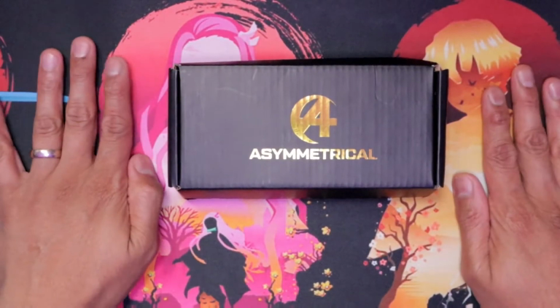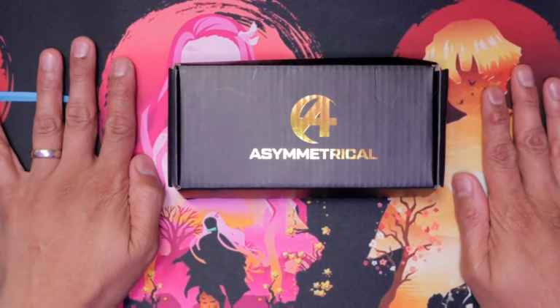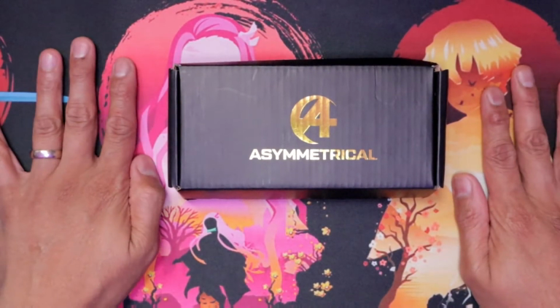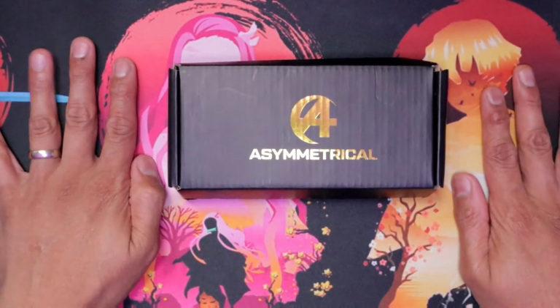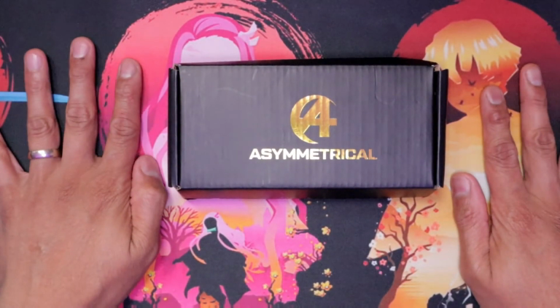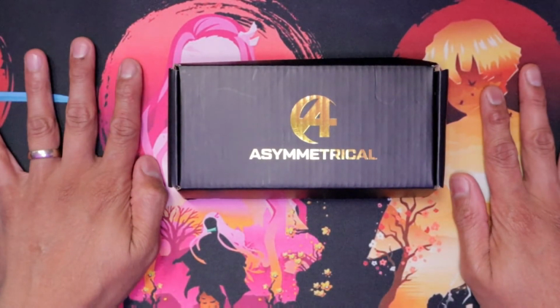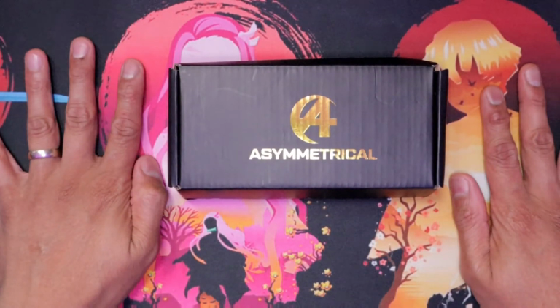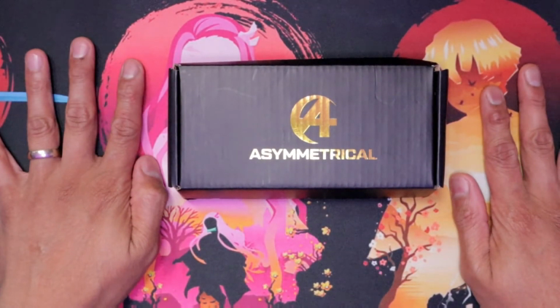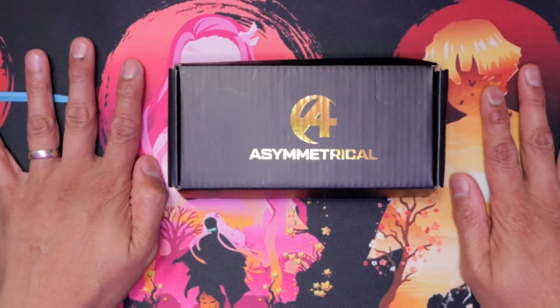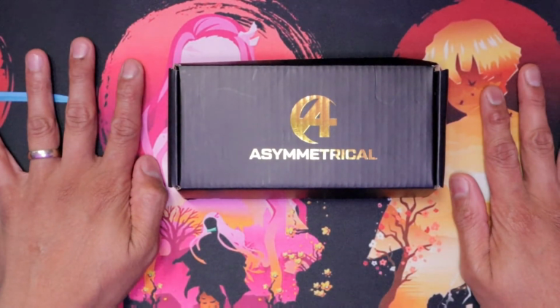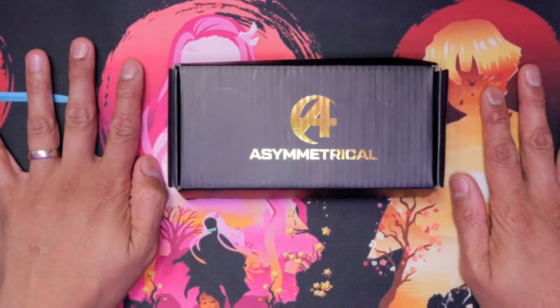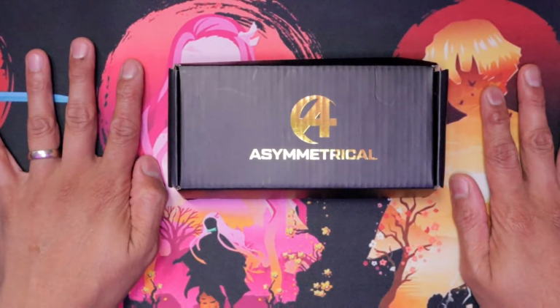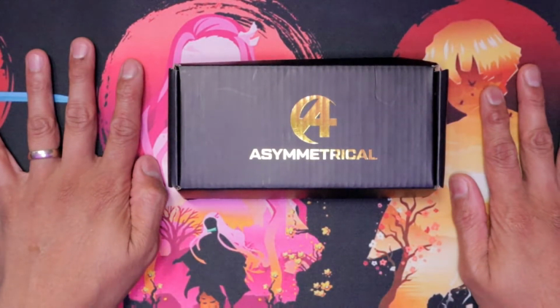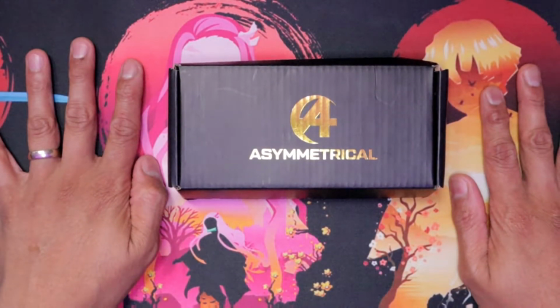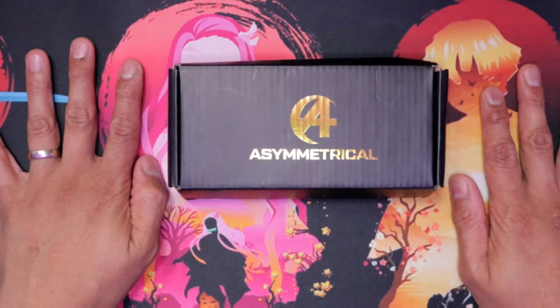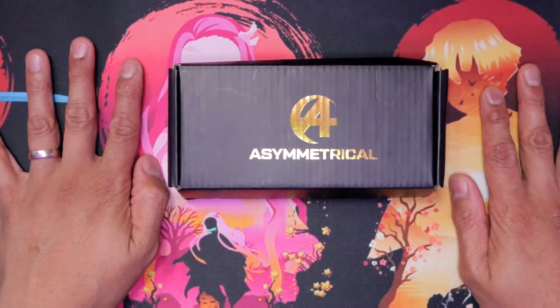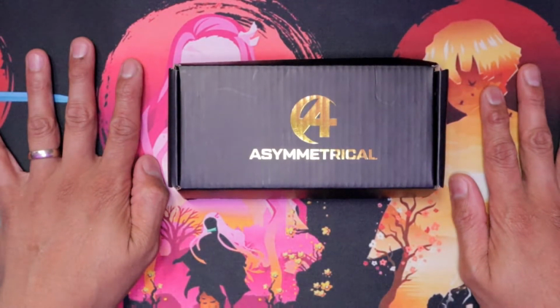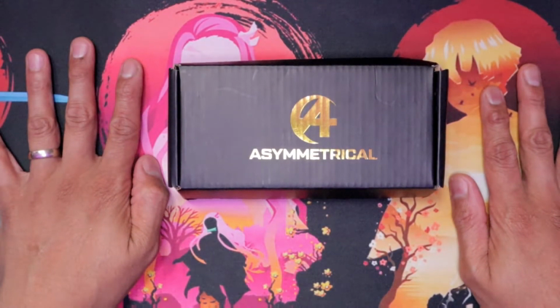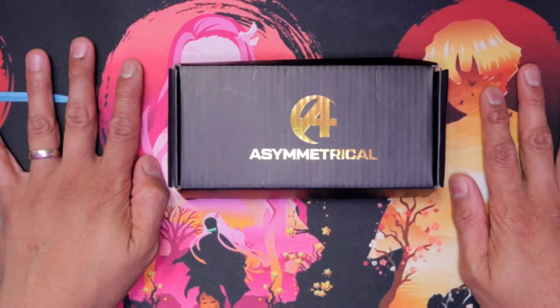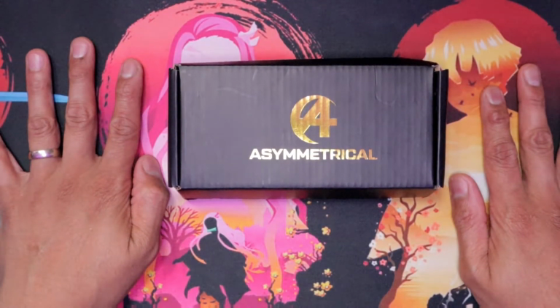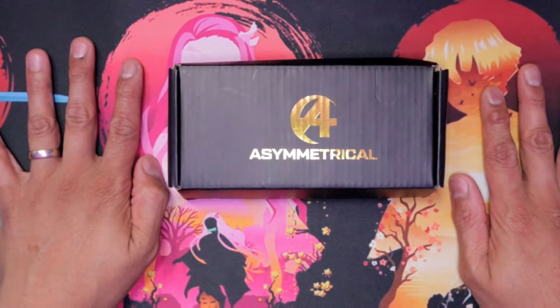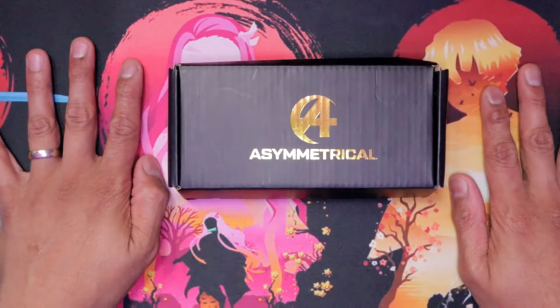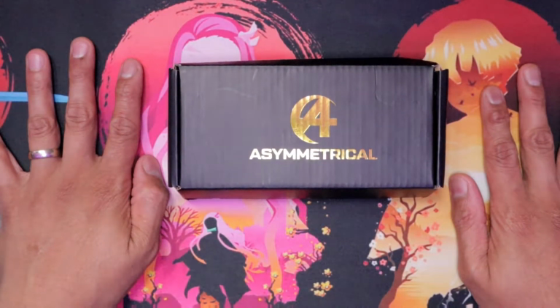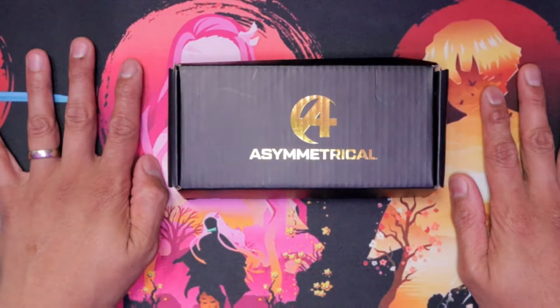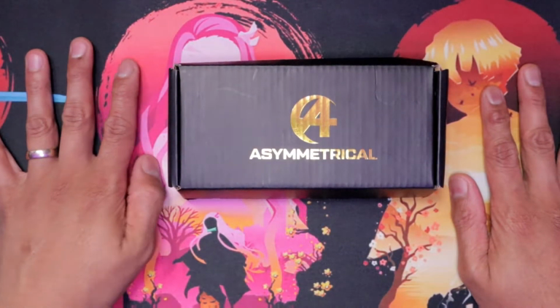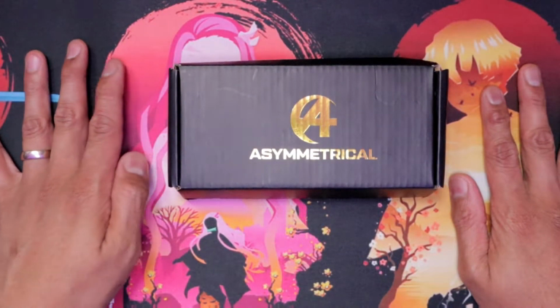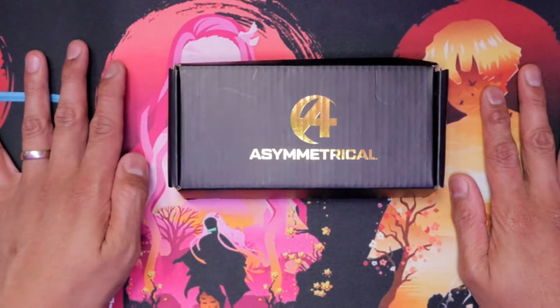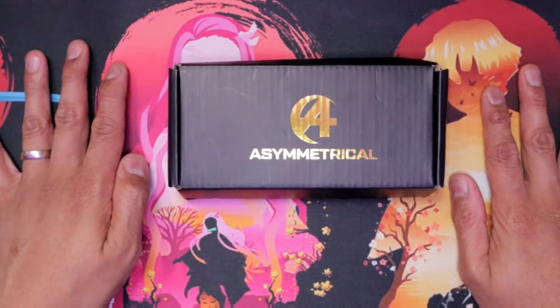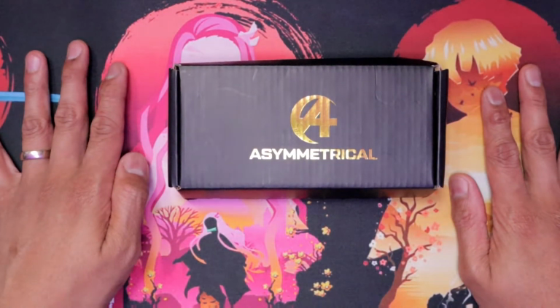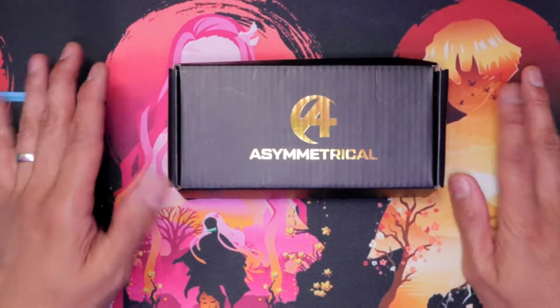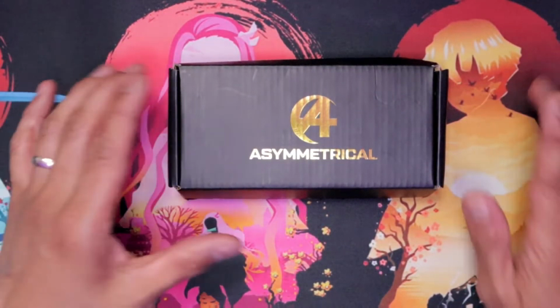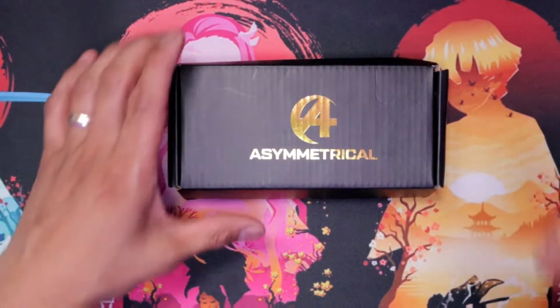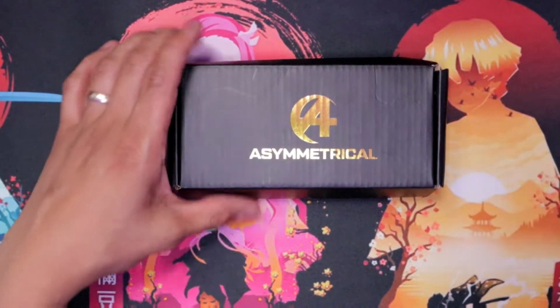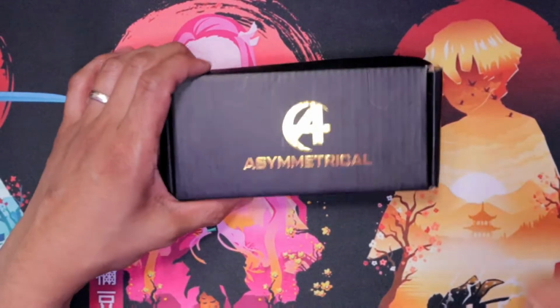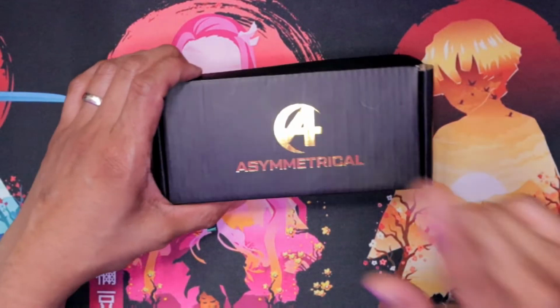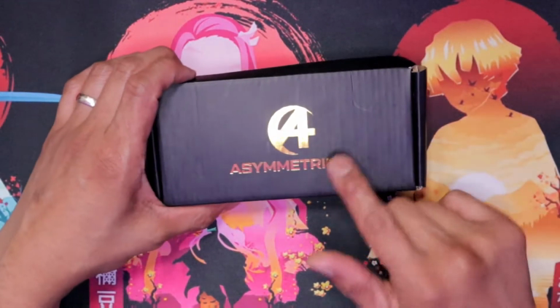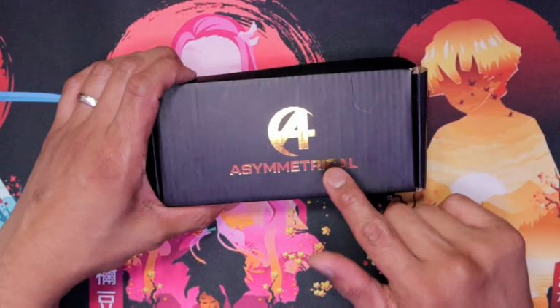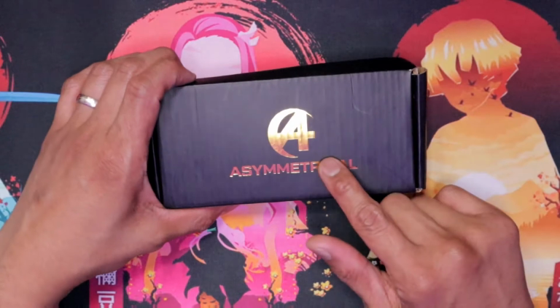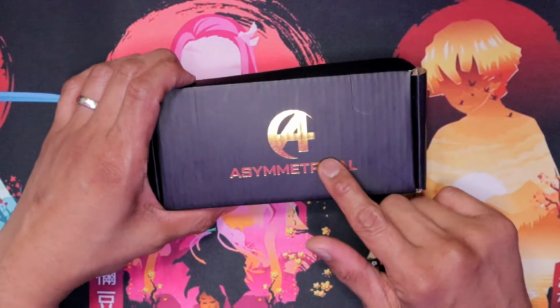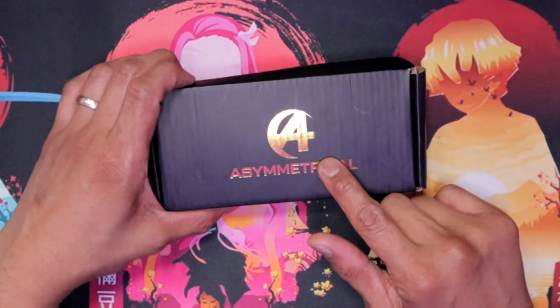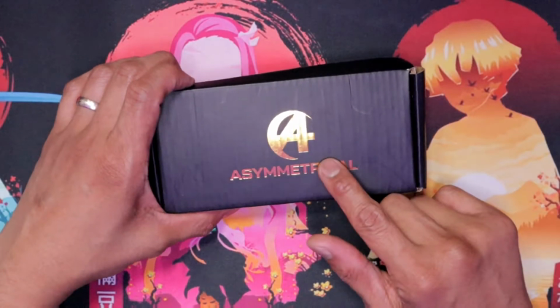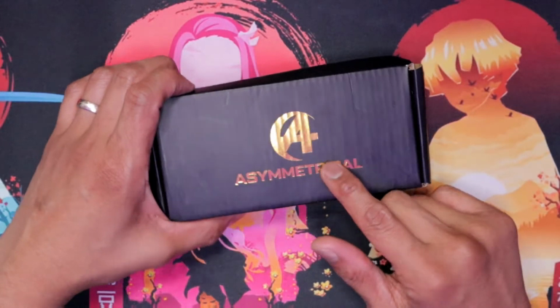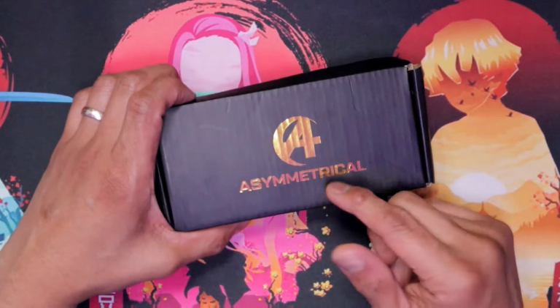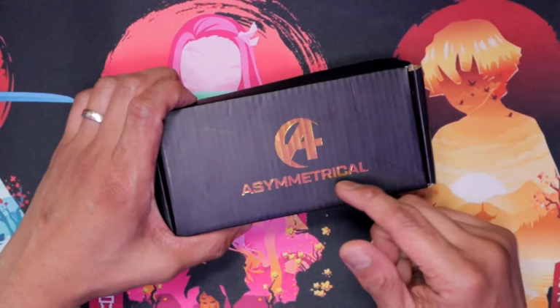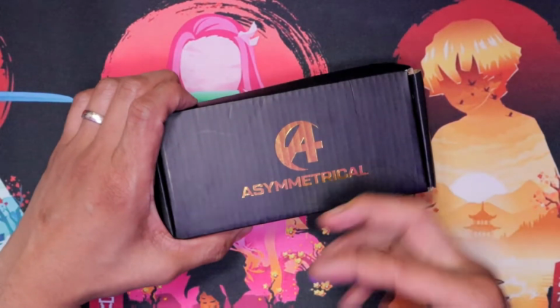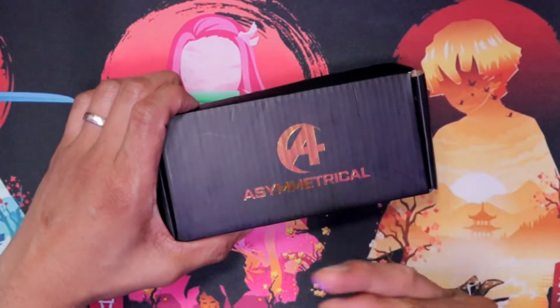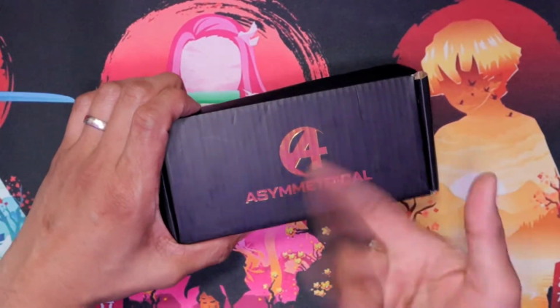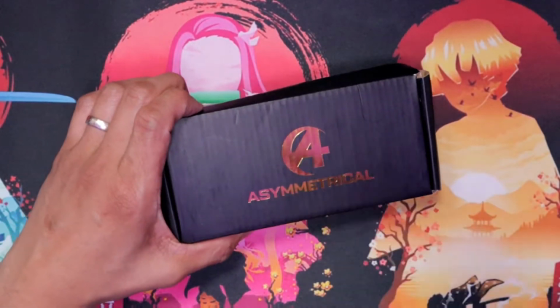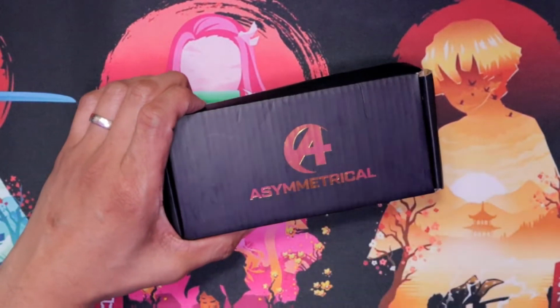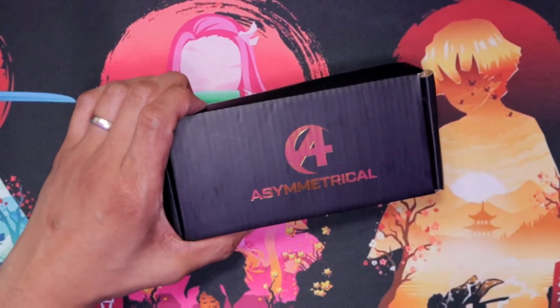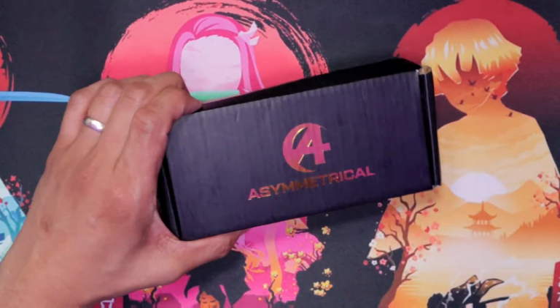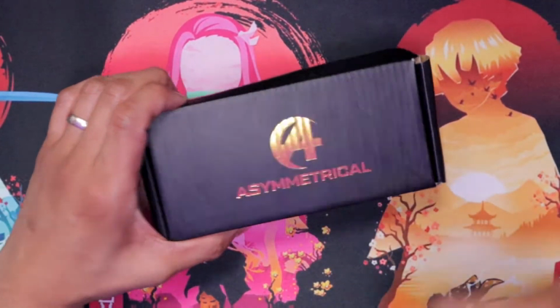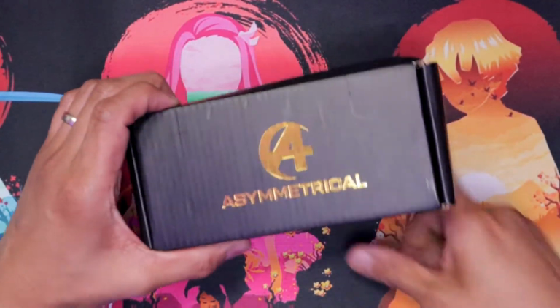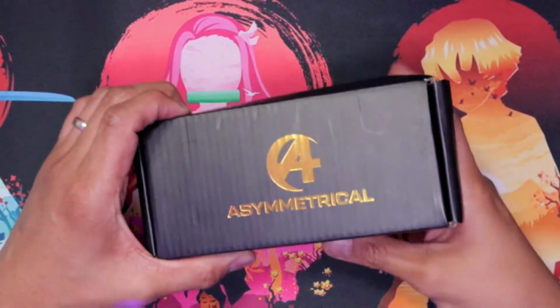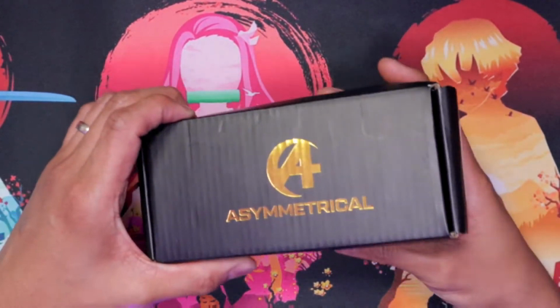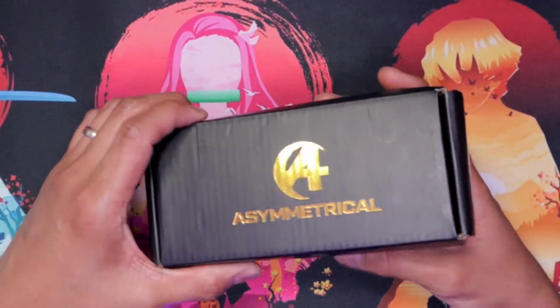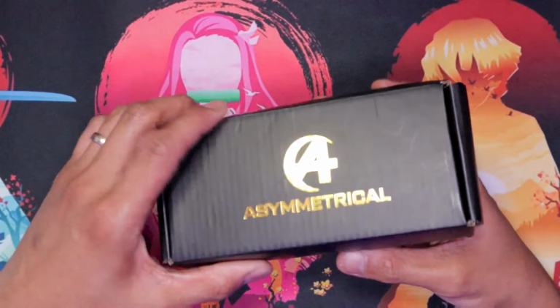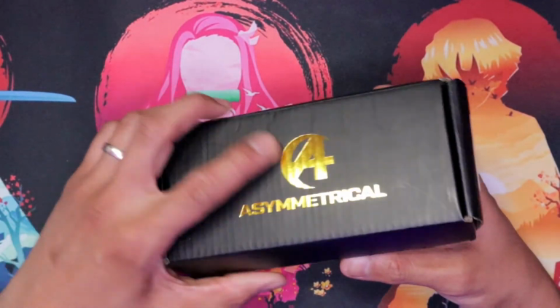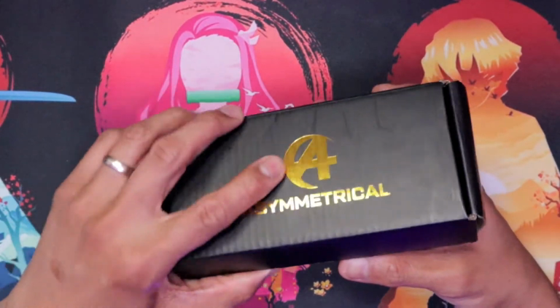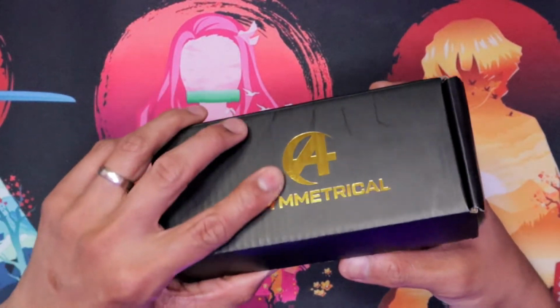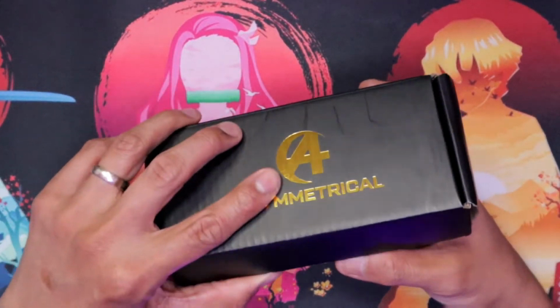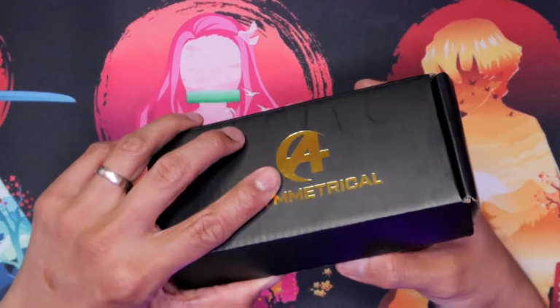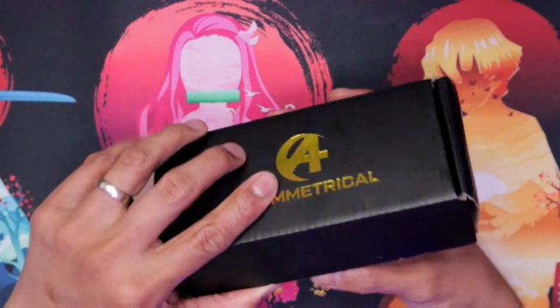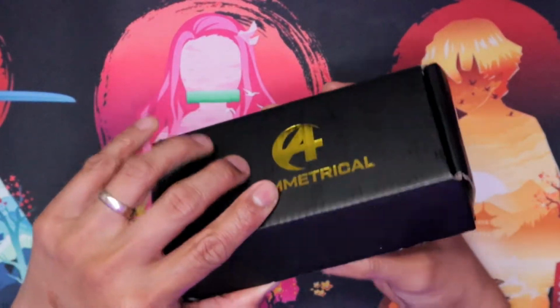Yo, what is good YouTubes? It's your boy Ray and this is the Everyday City Carry and we are going to be talking about what is in here.